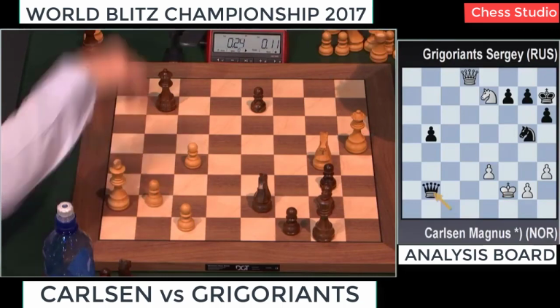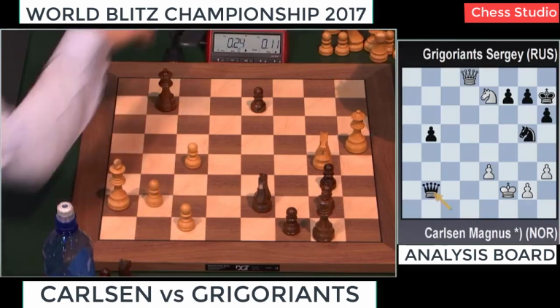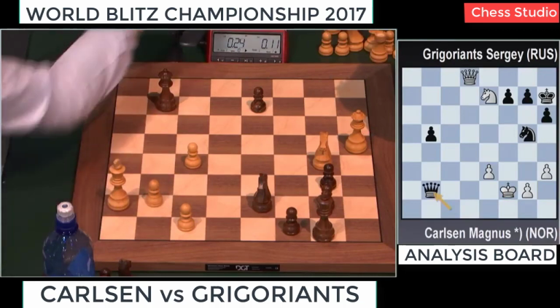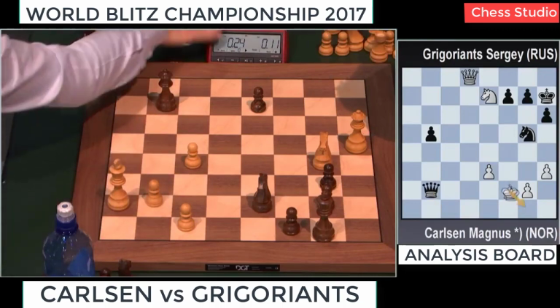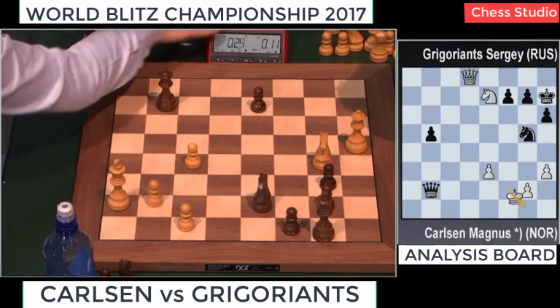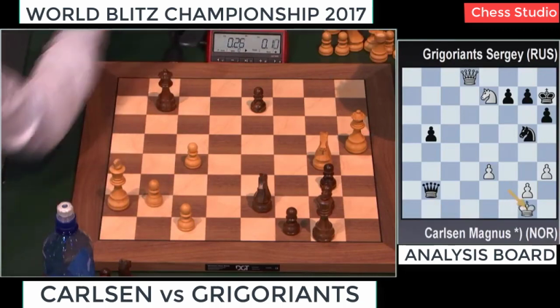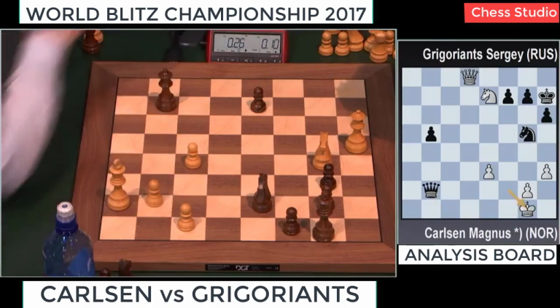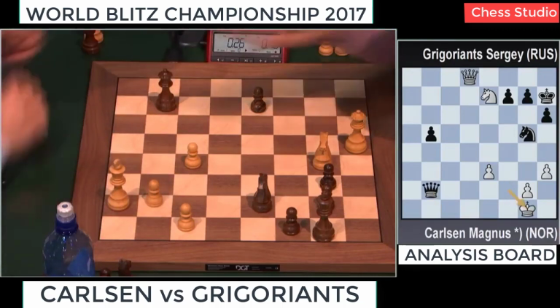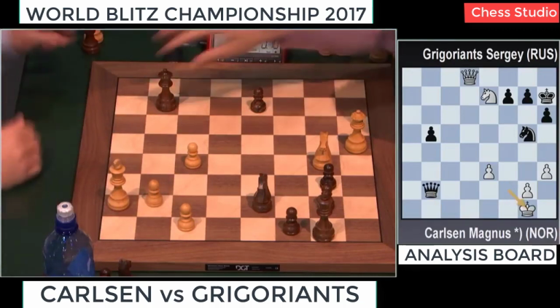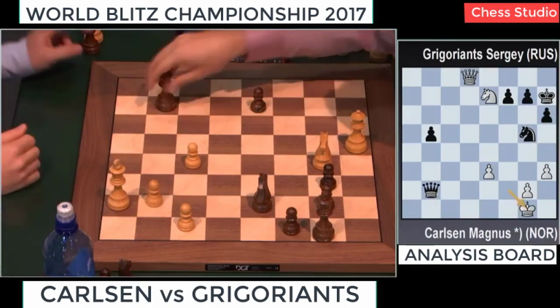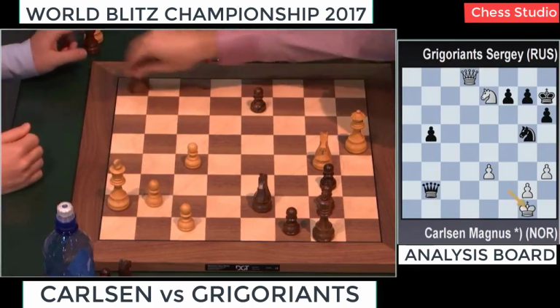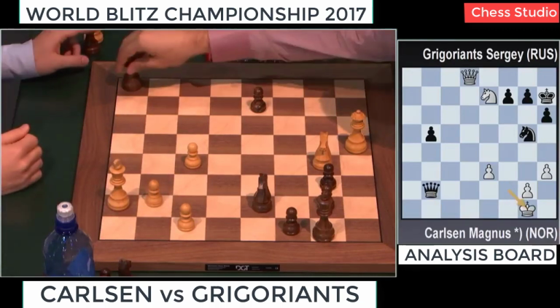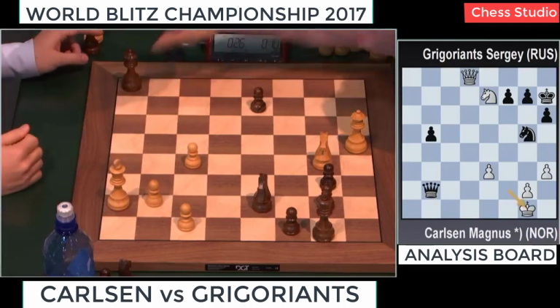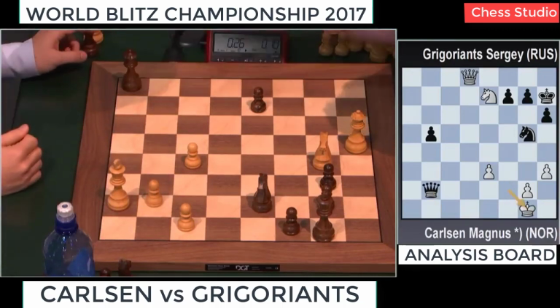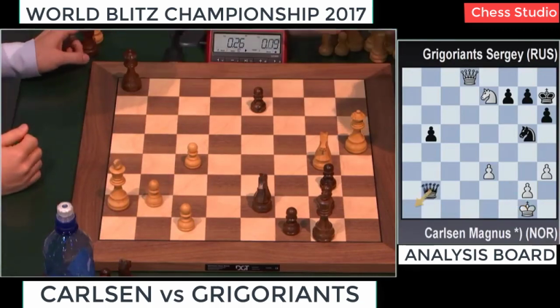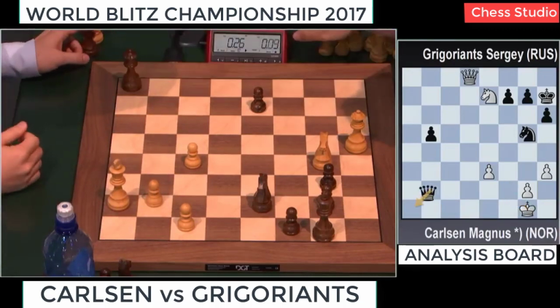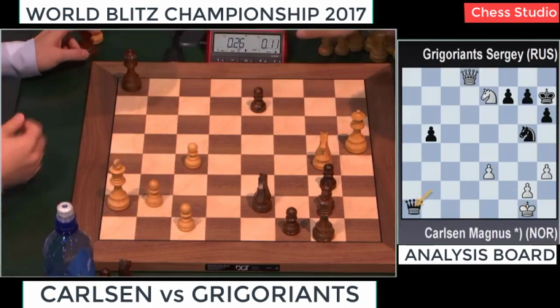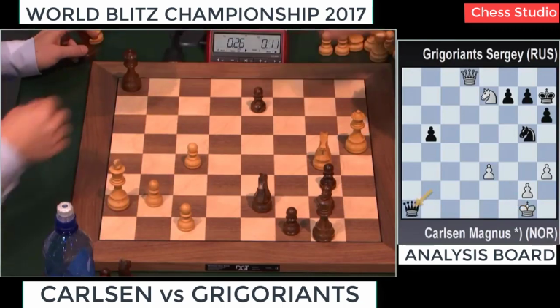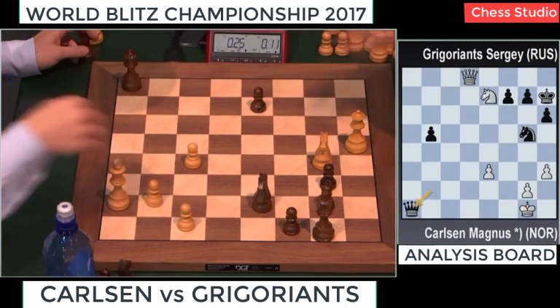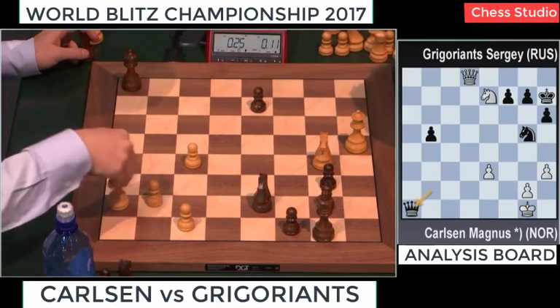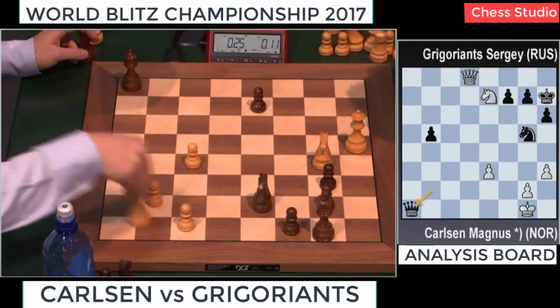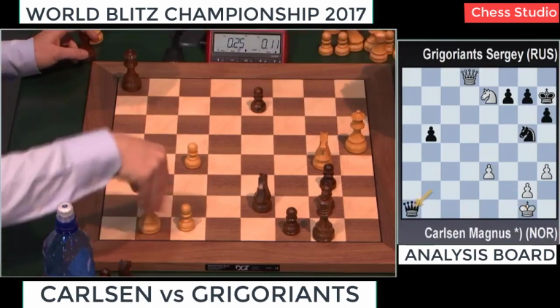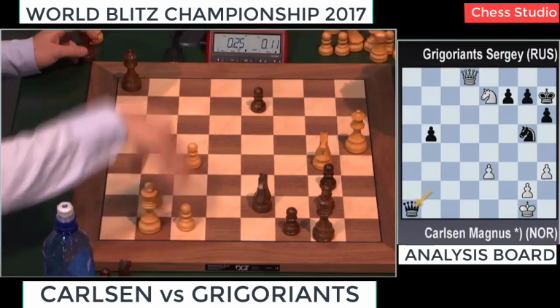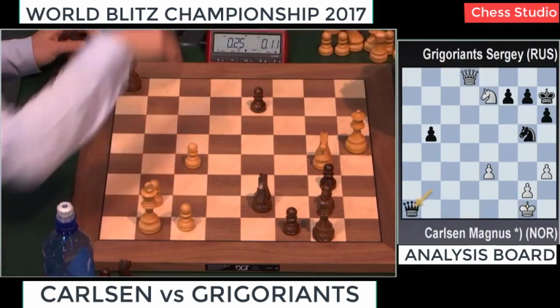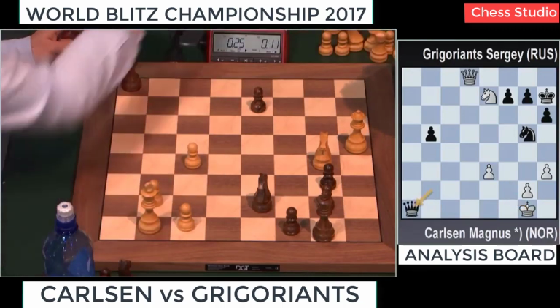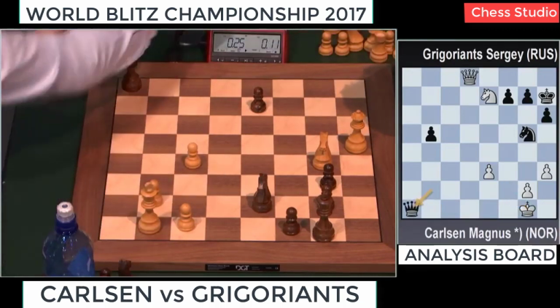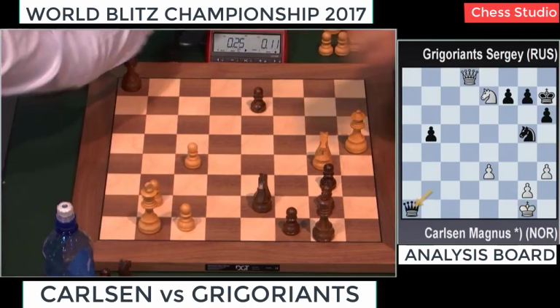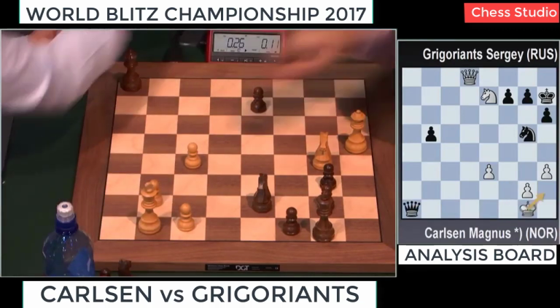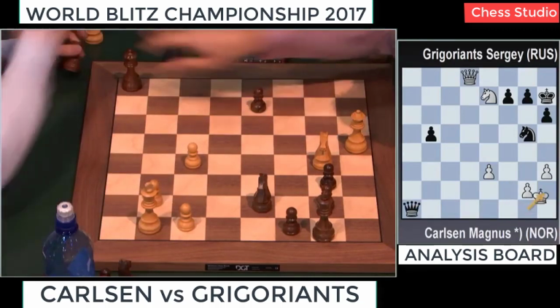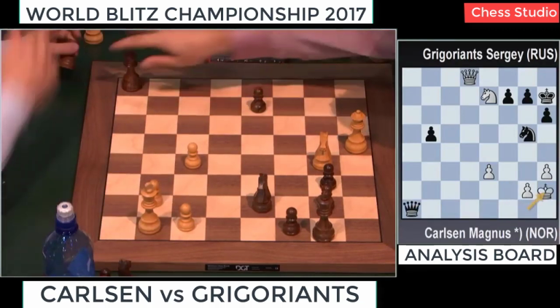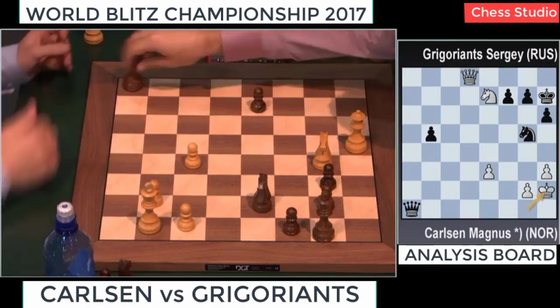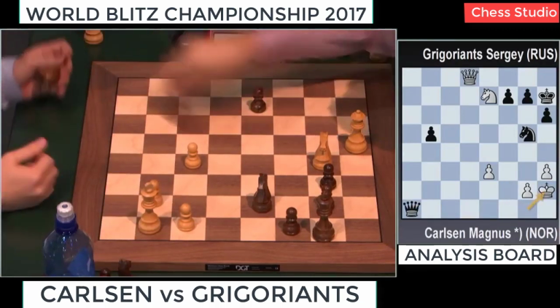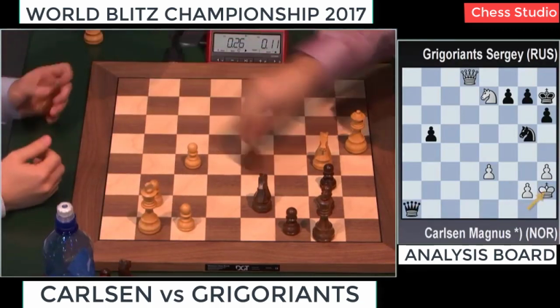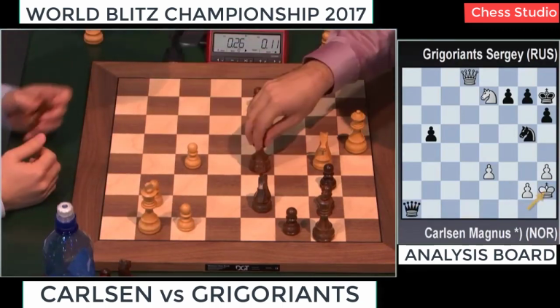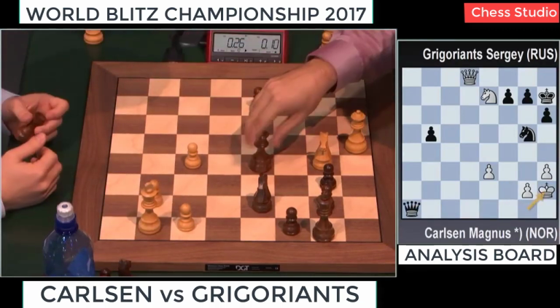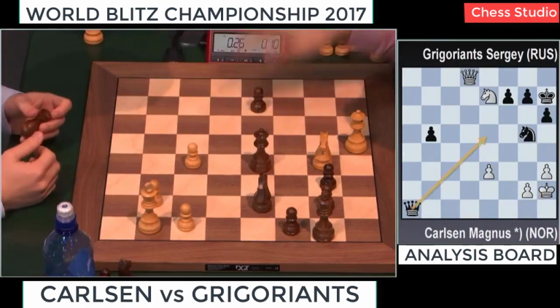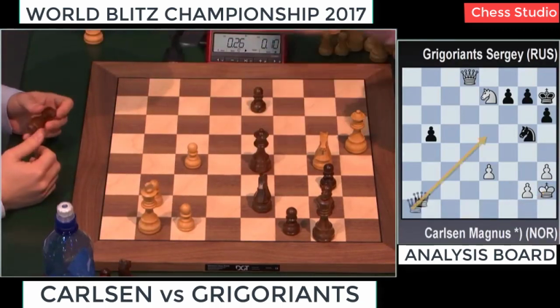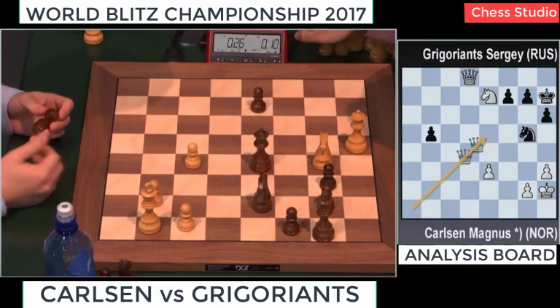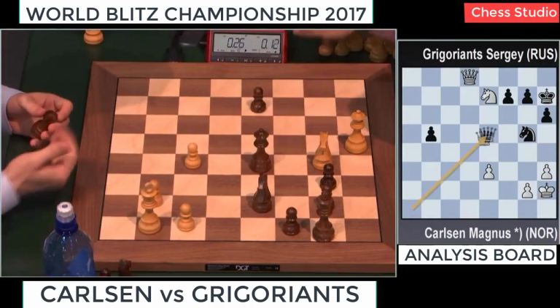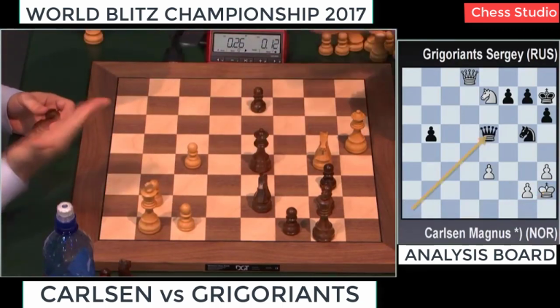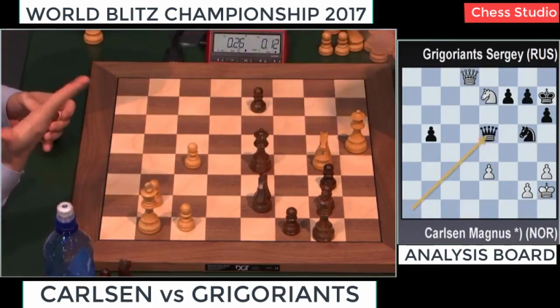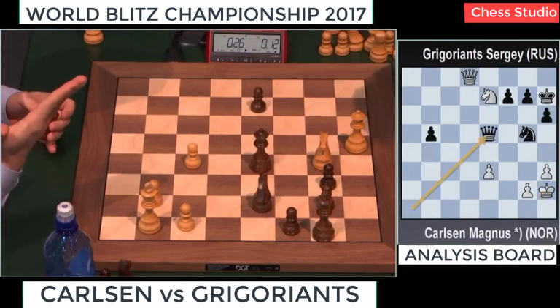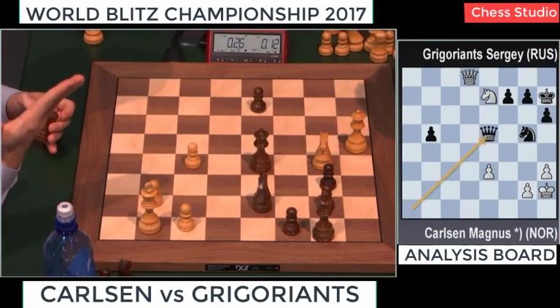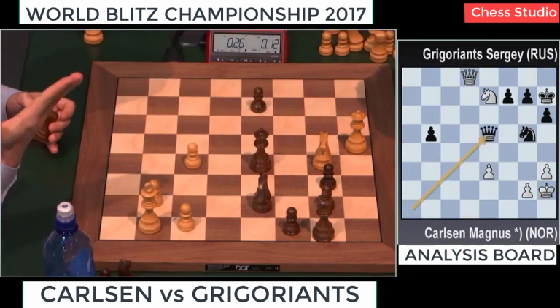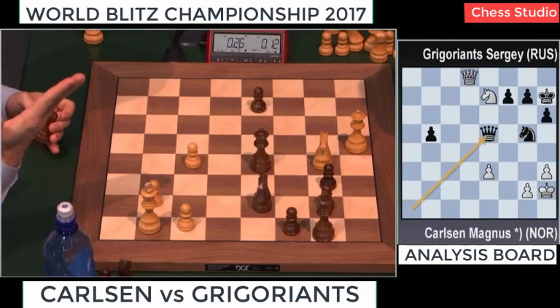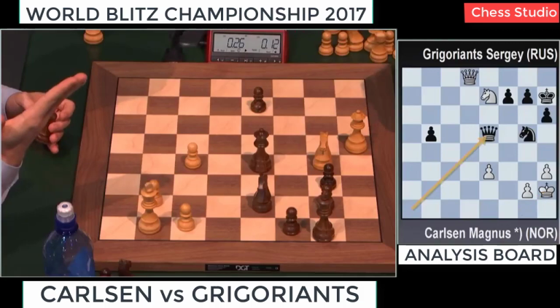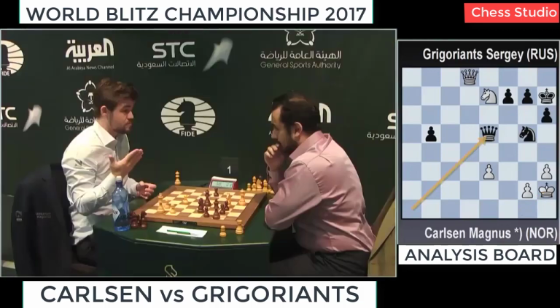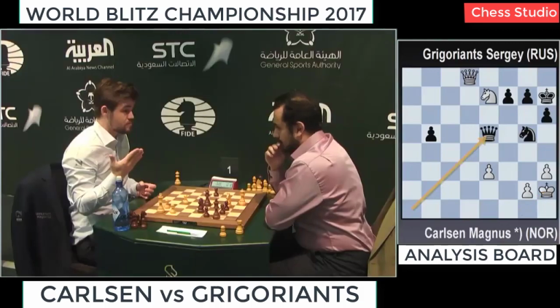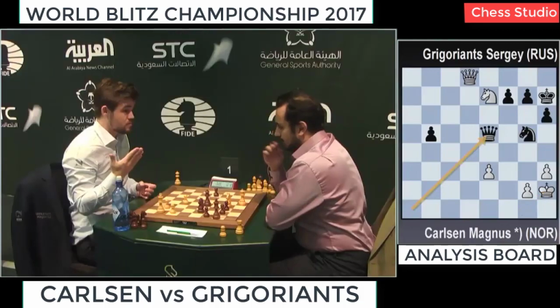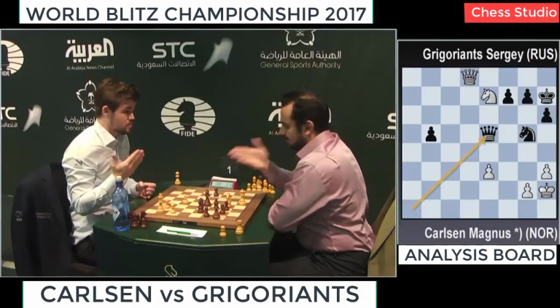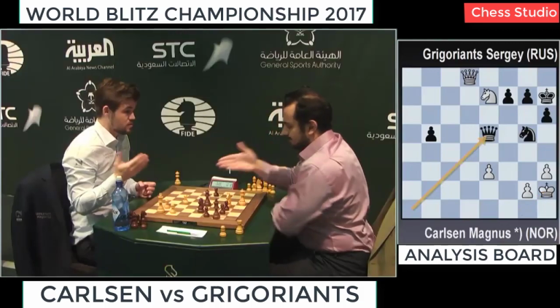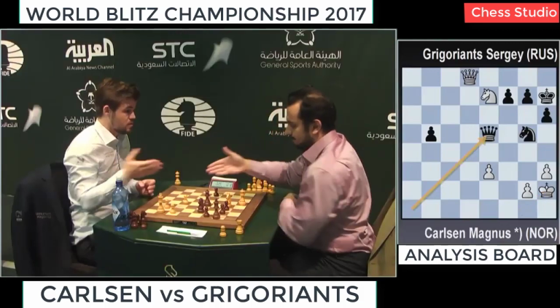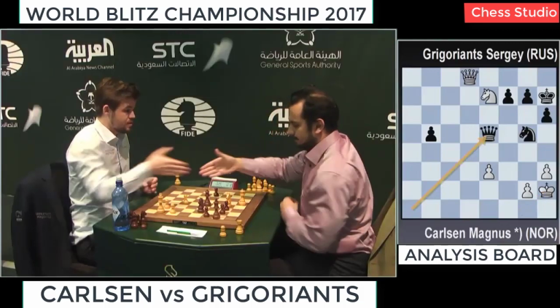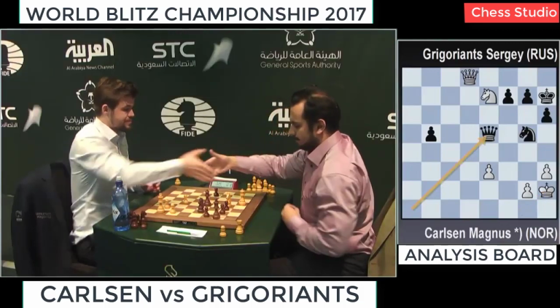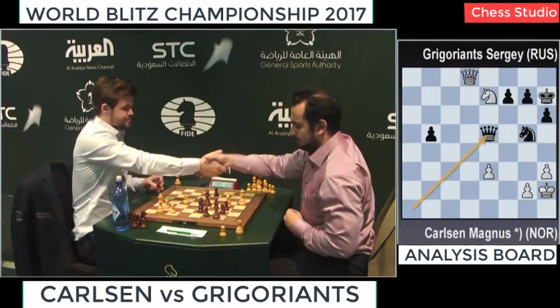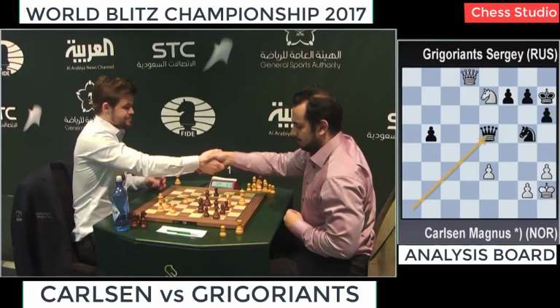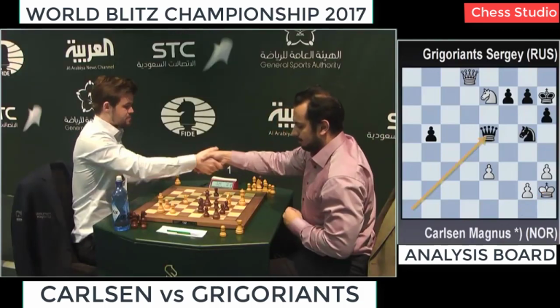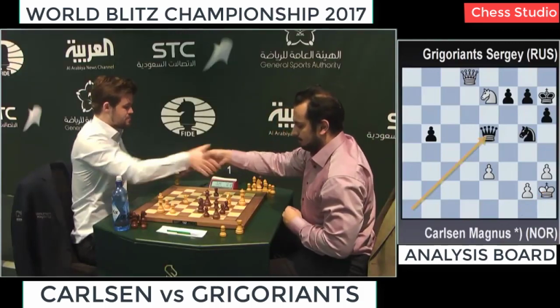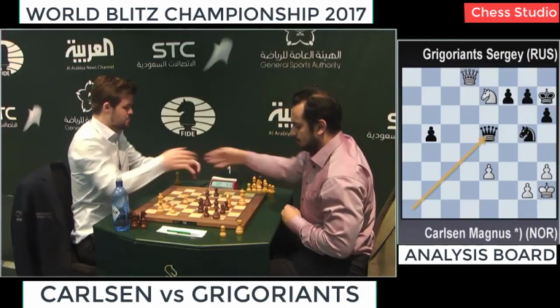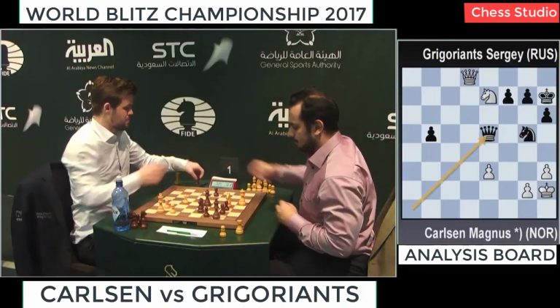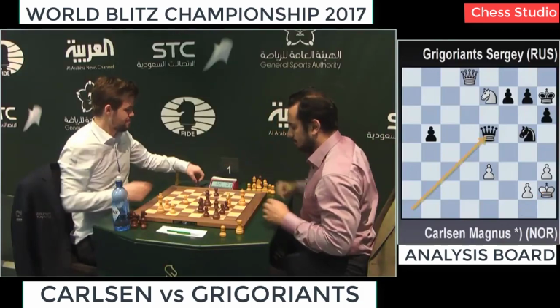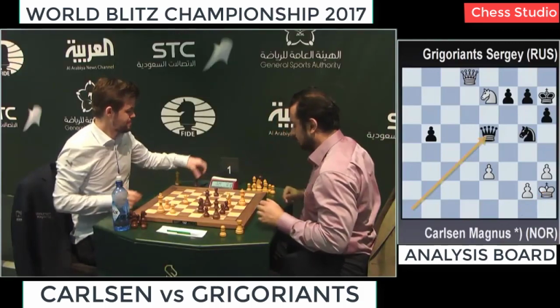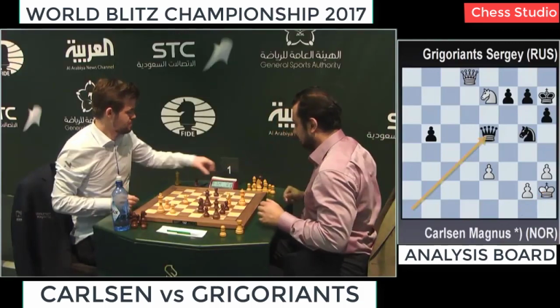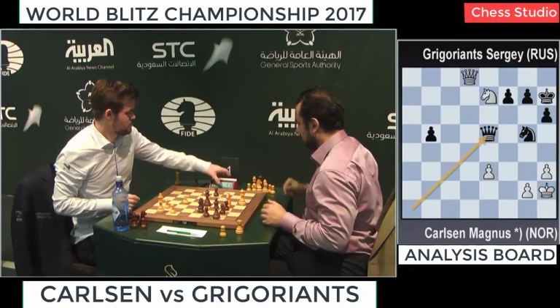King G1, check from A1, and check from E5 — it's a draw. Magnus Carlsen and Sergei Grigorian draw.